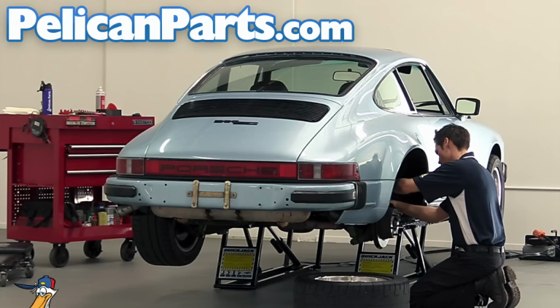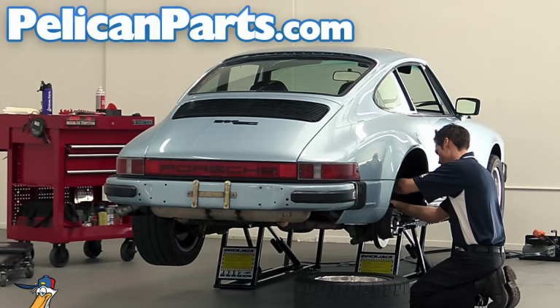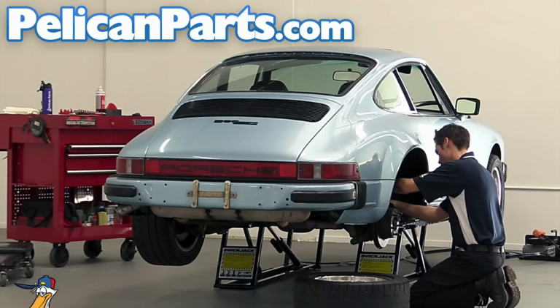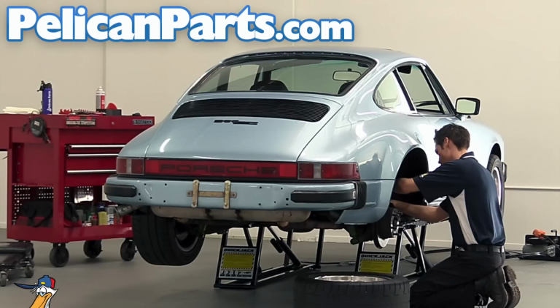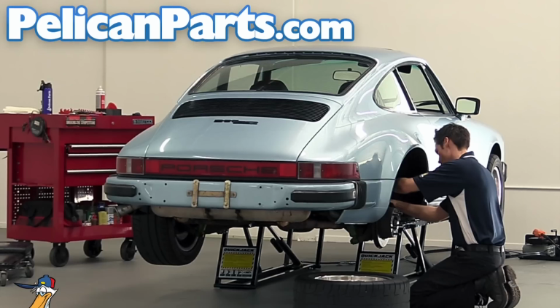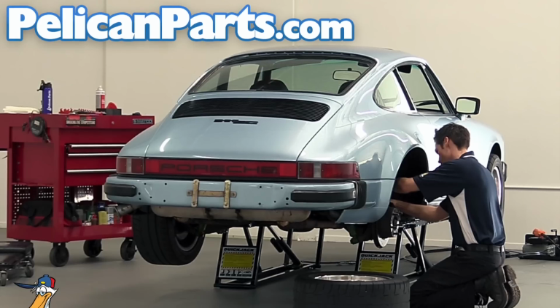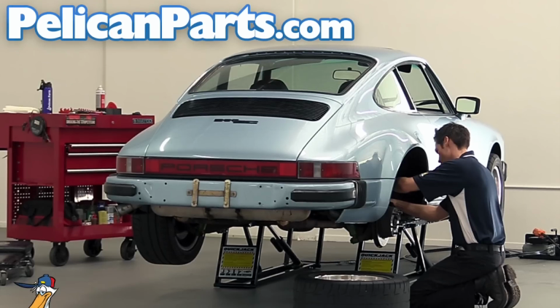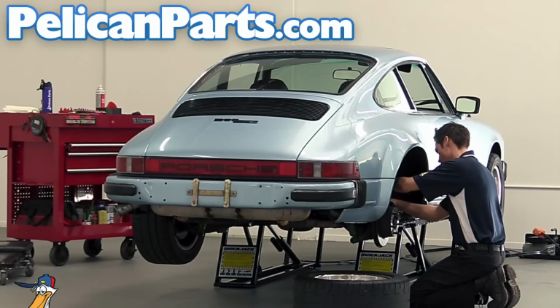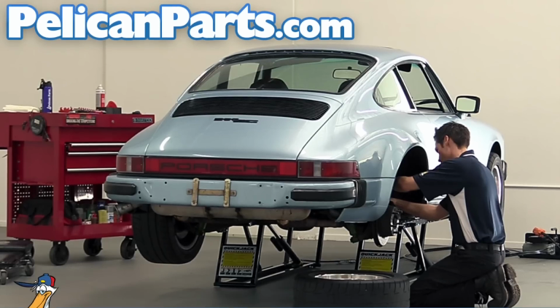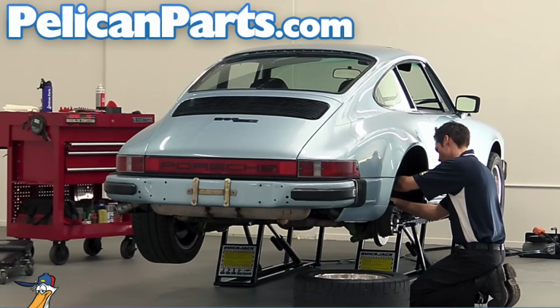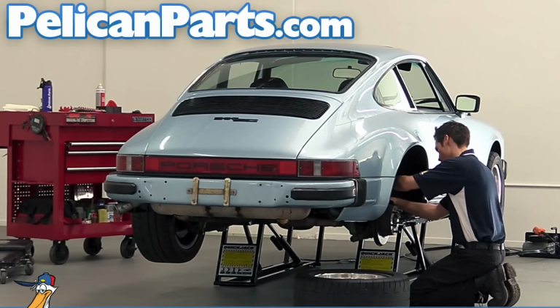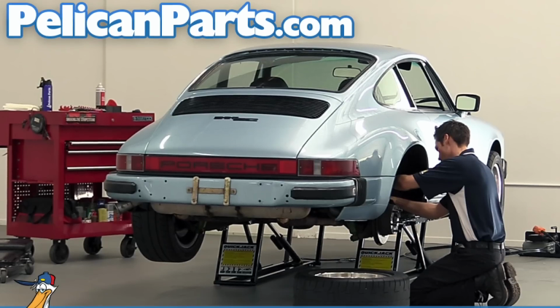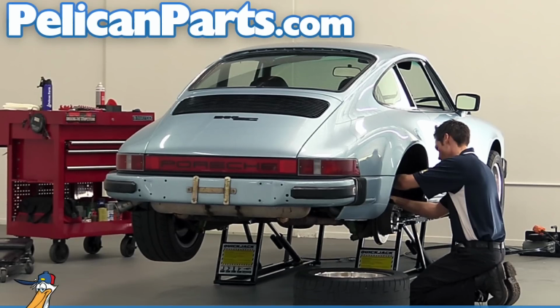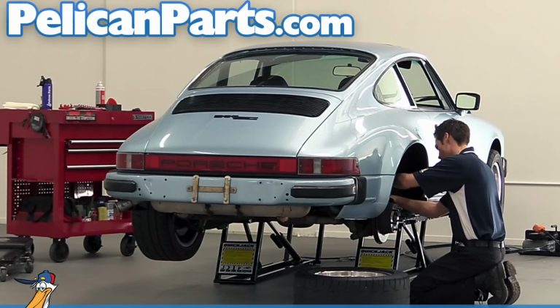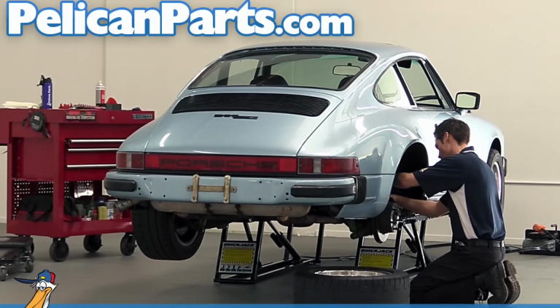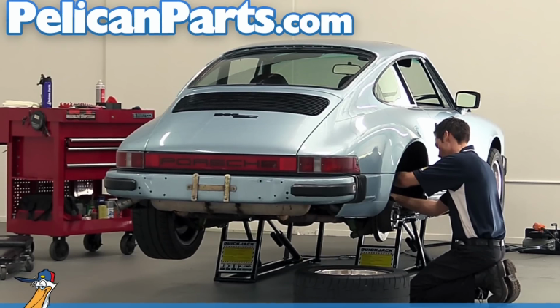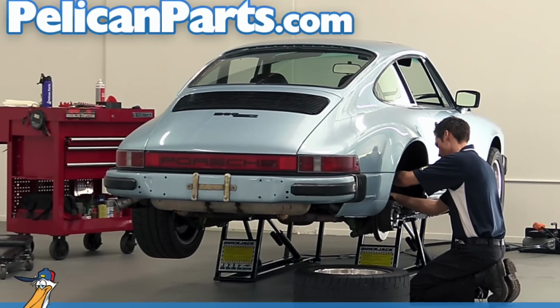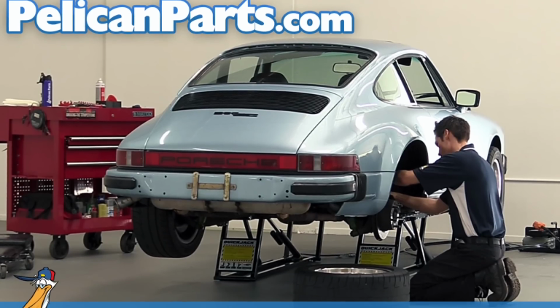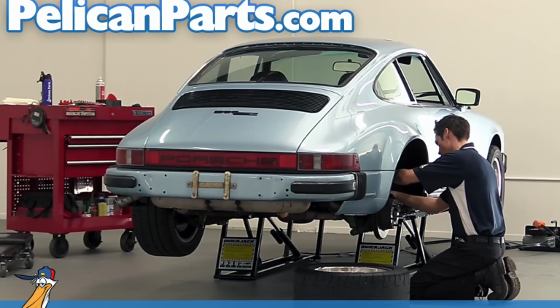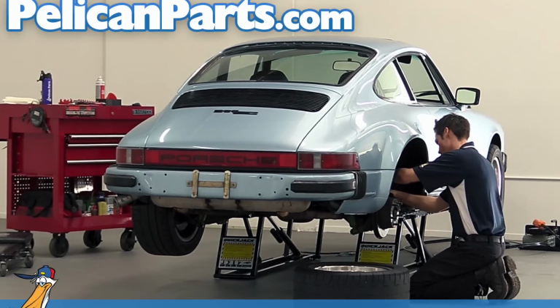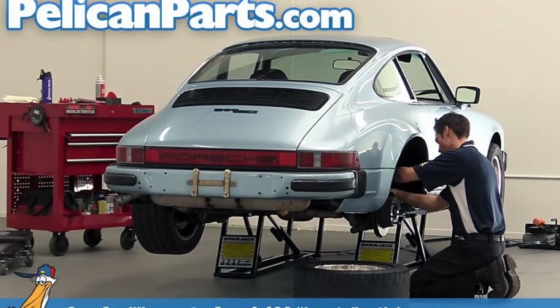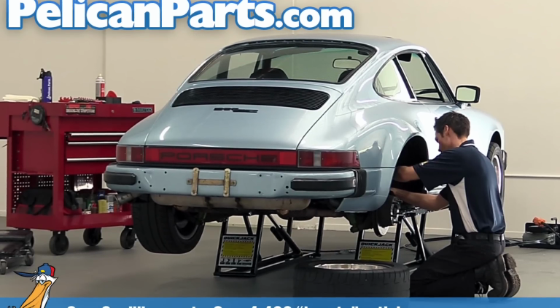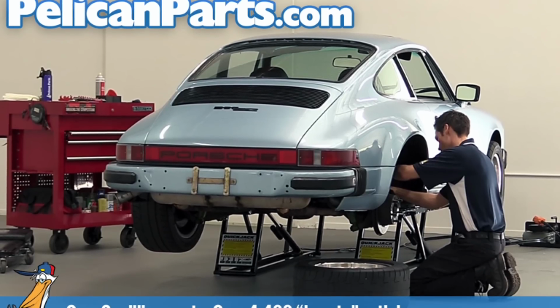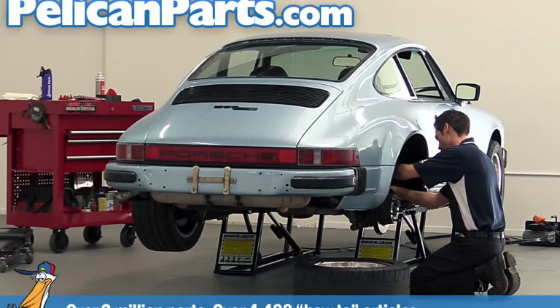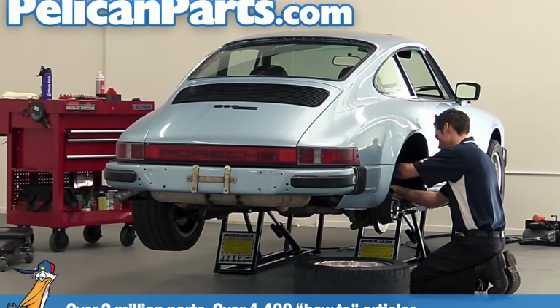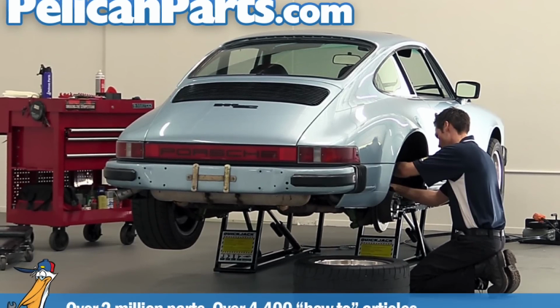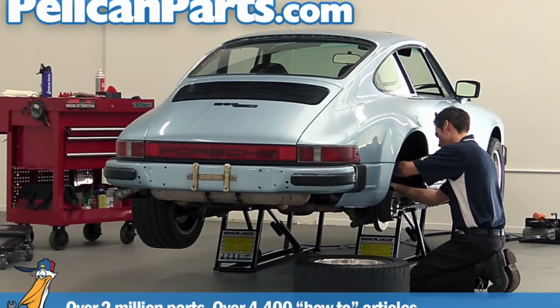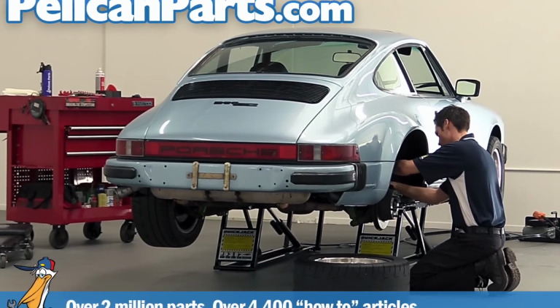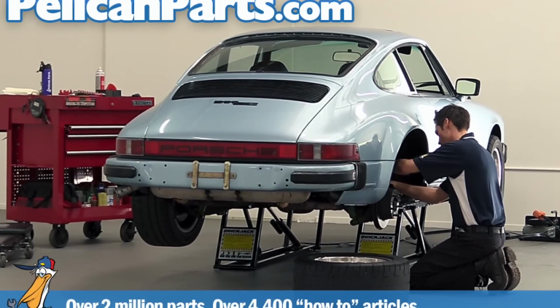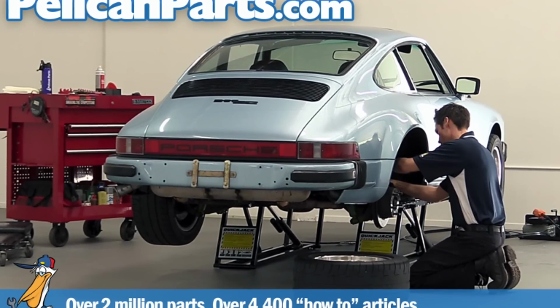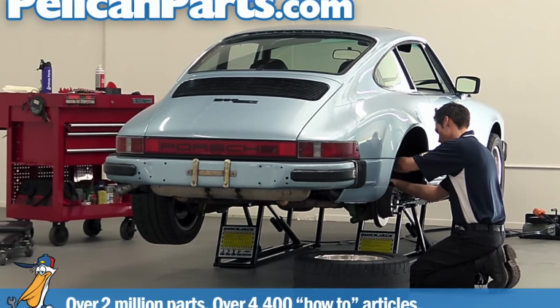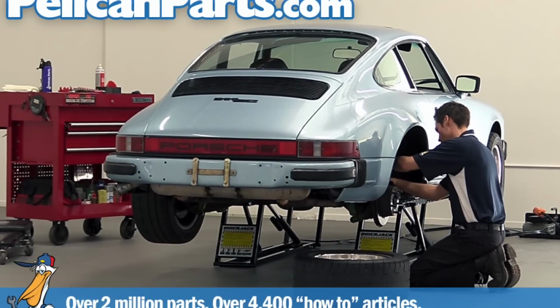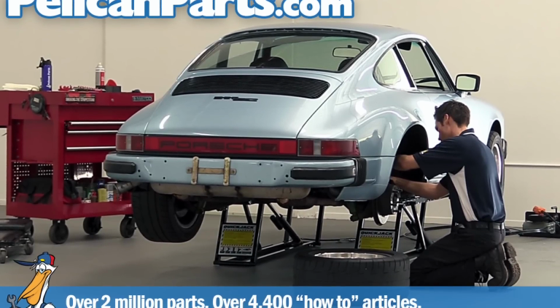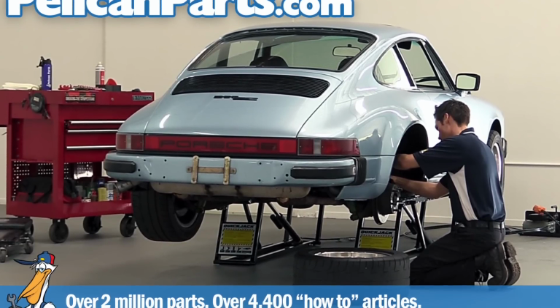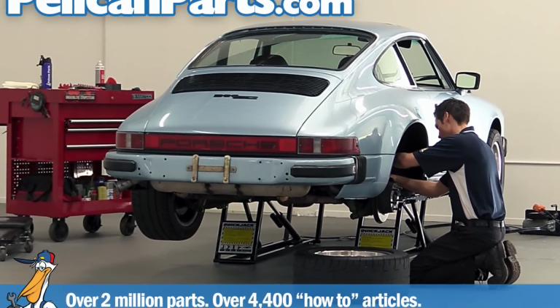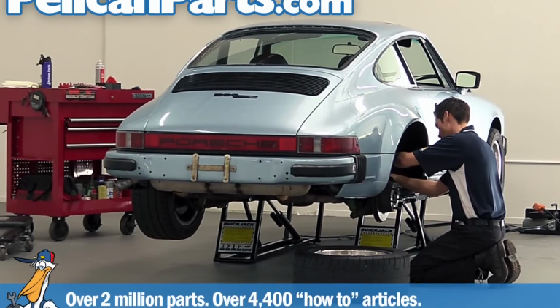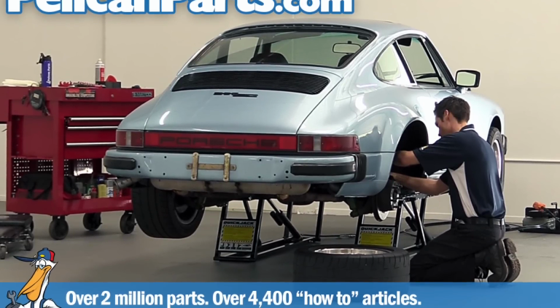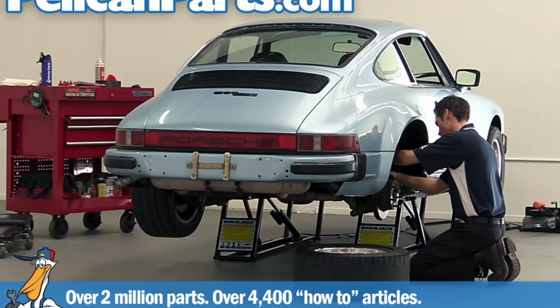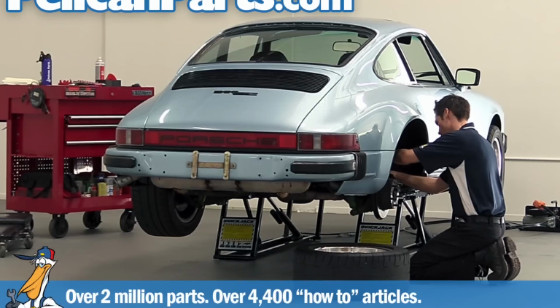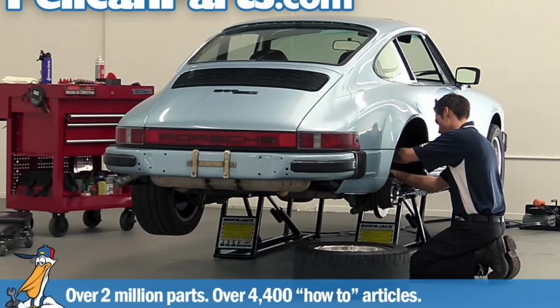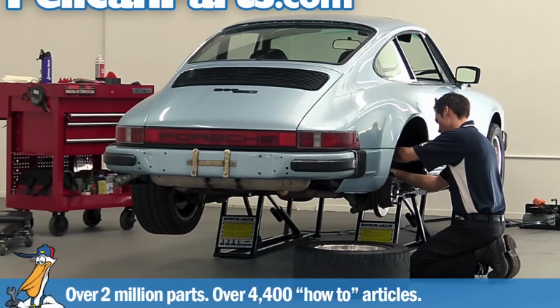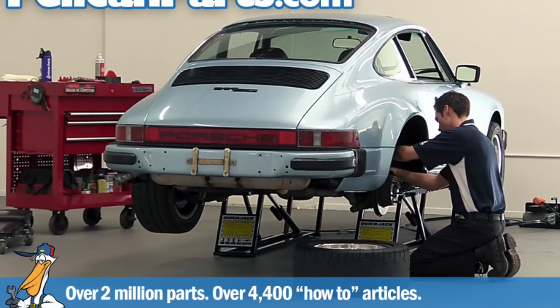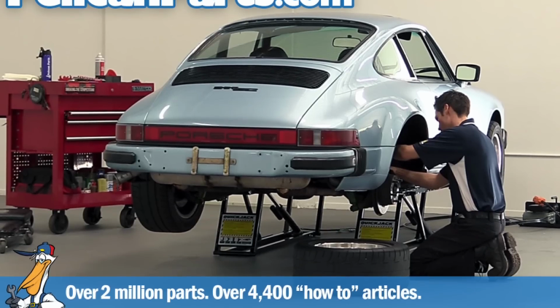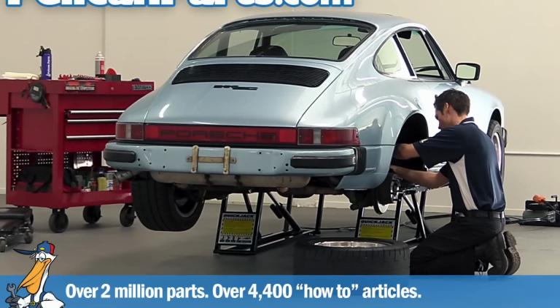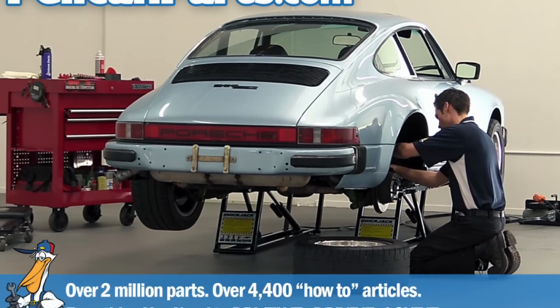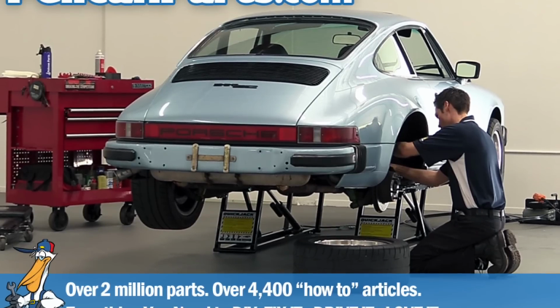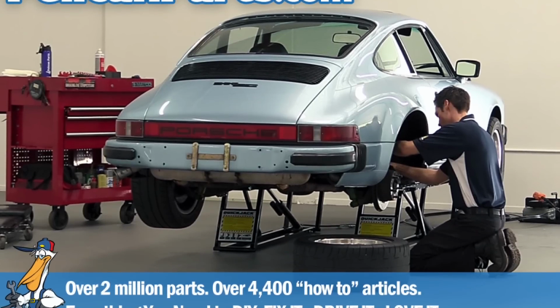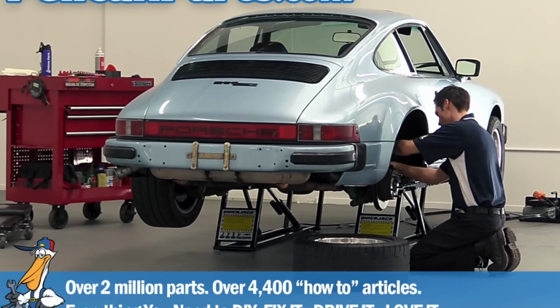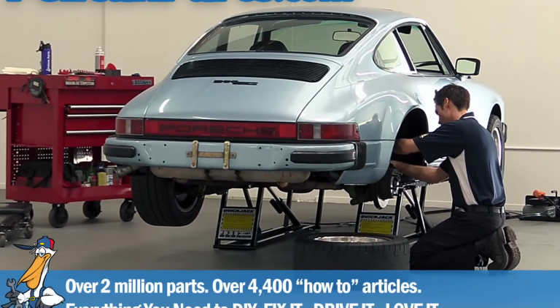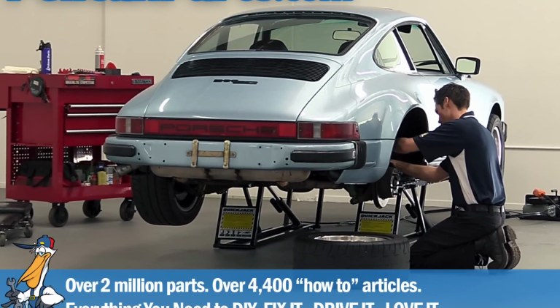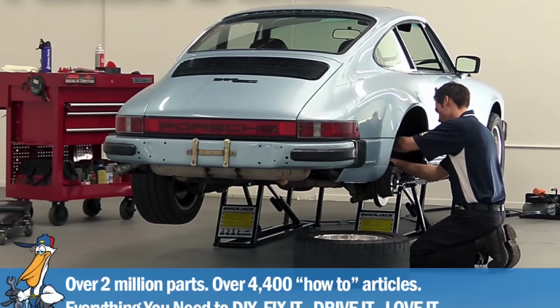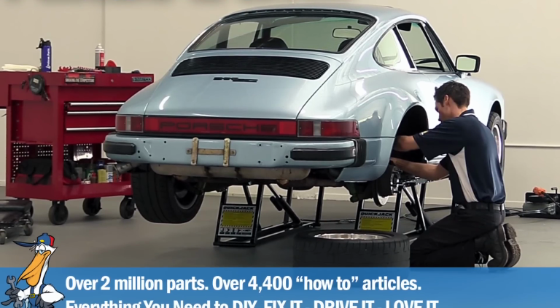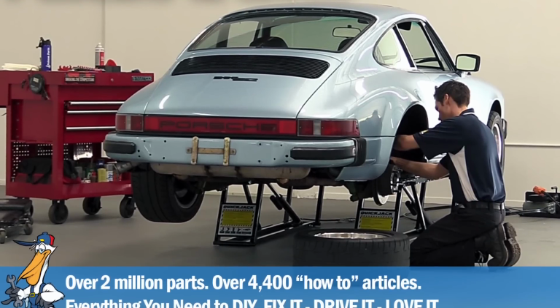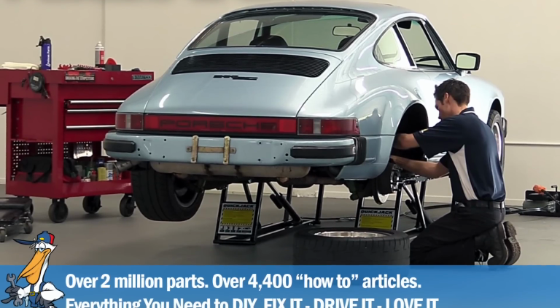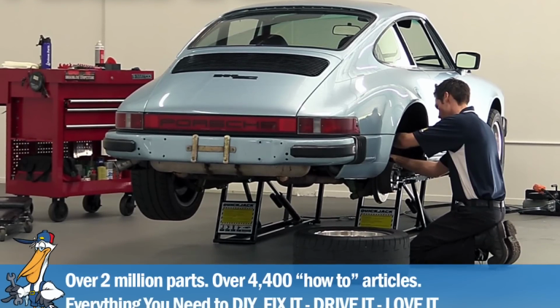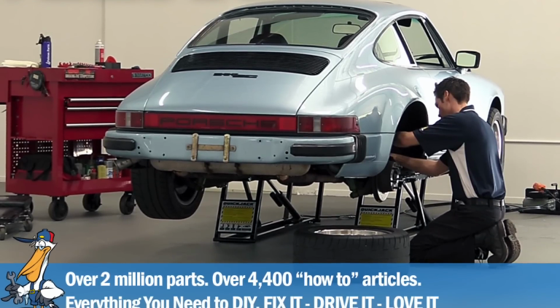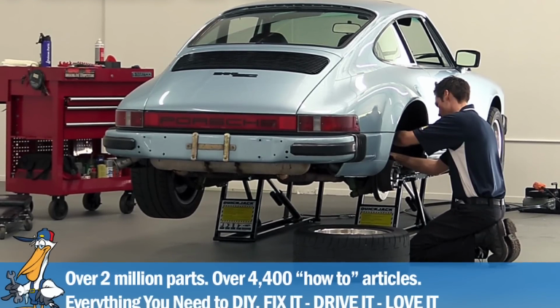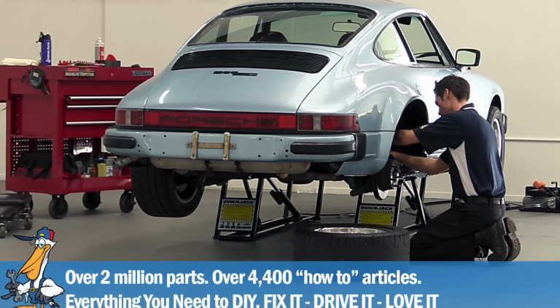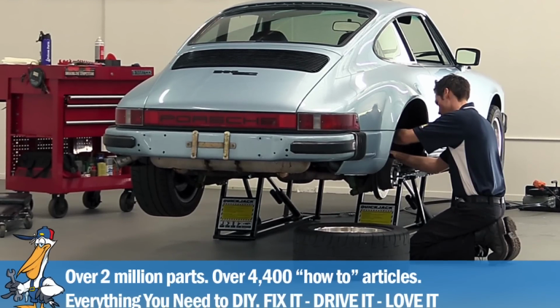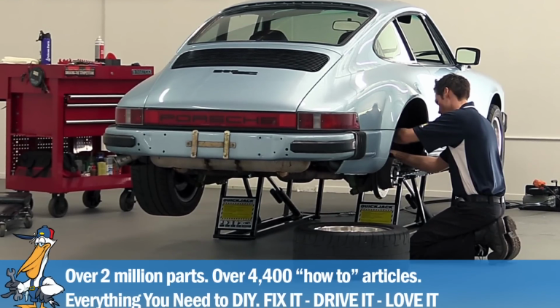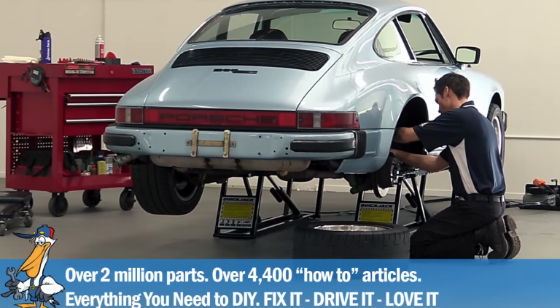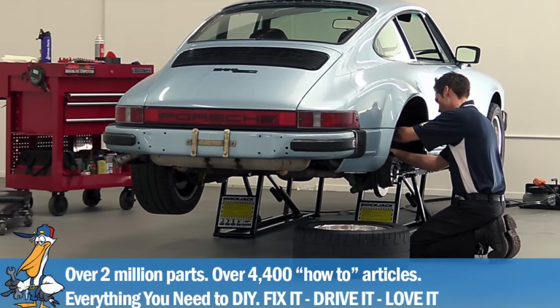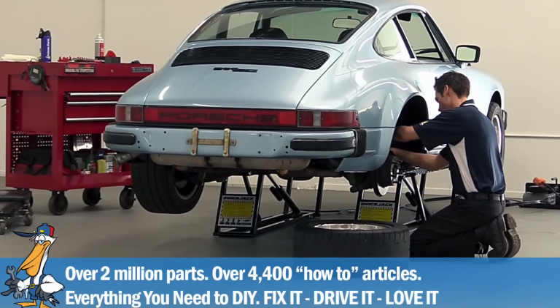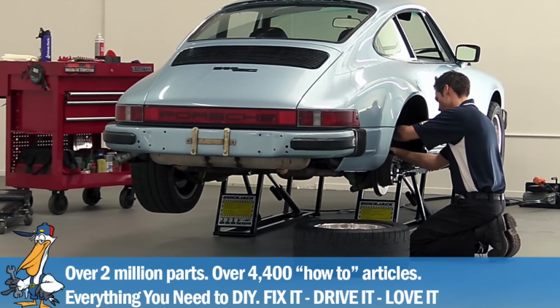This video is made possible with the help of PelicanParts.com, your one-stop shop for all of your DIY projects.